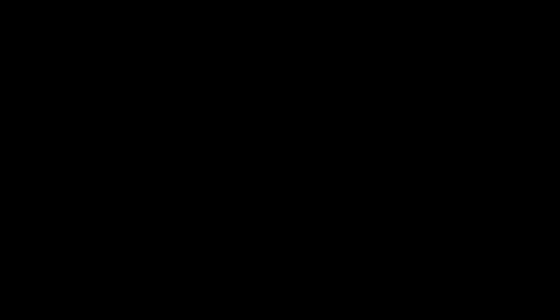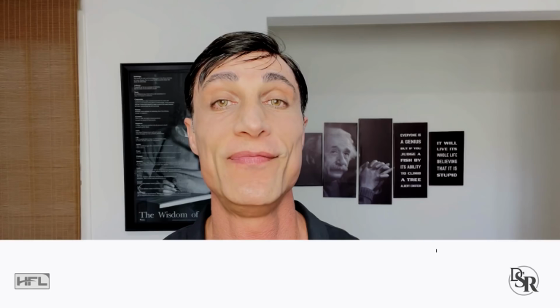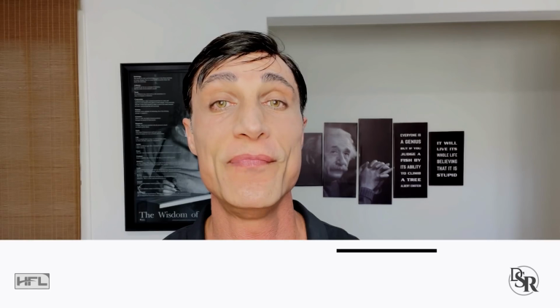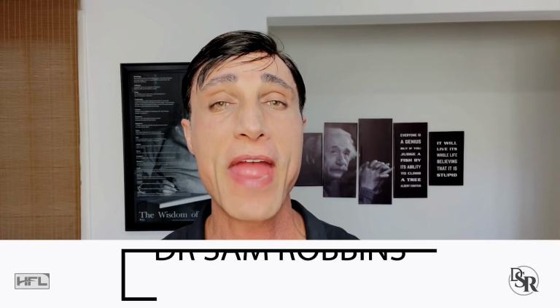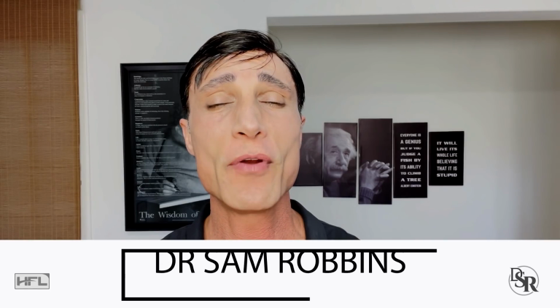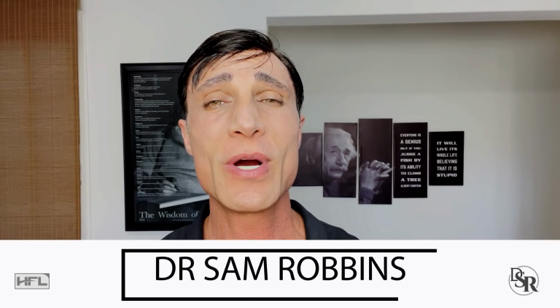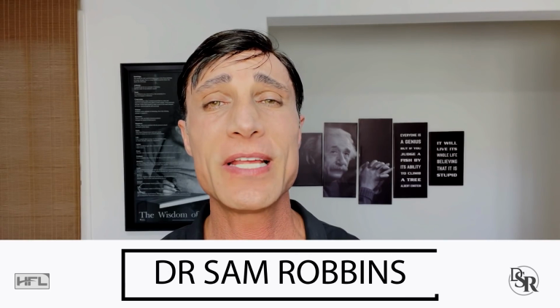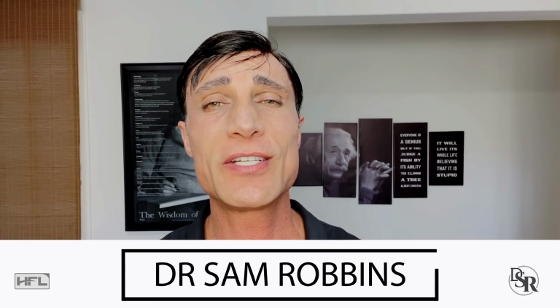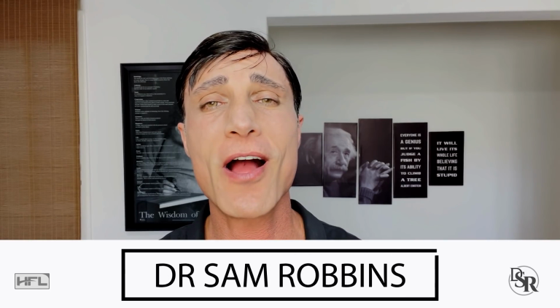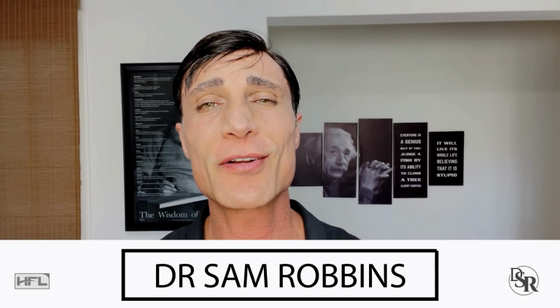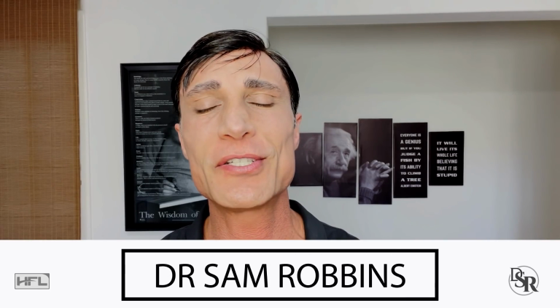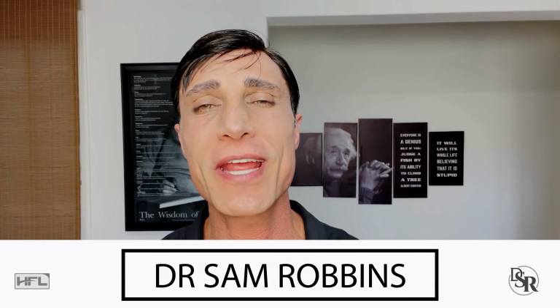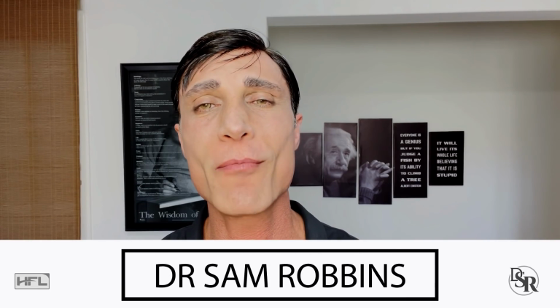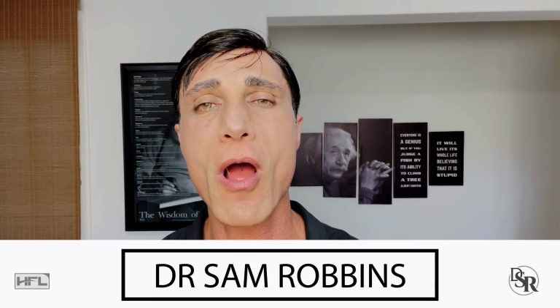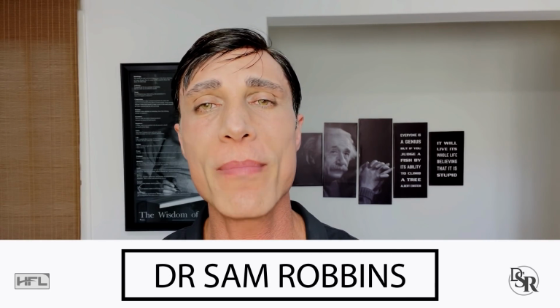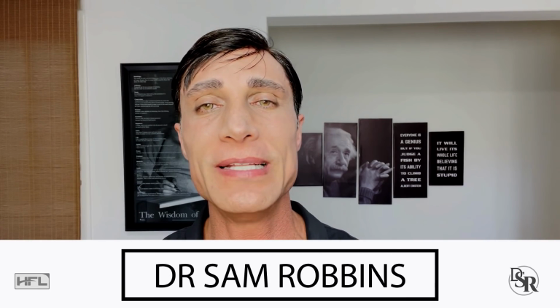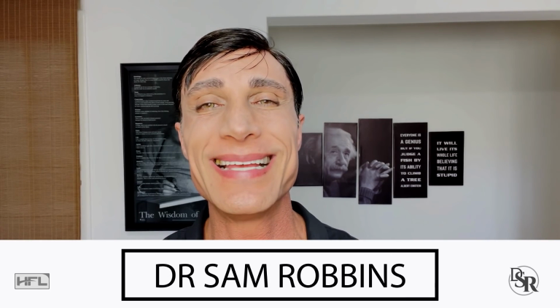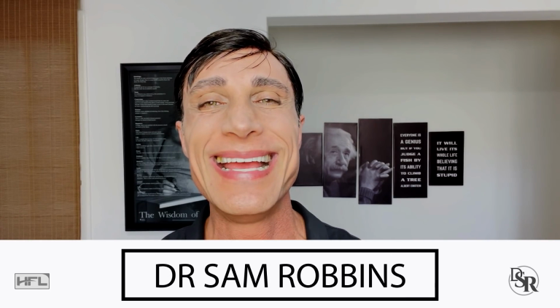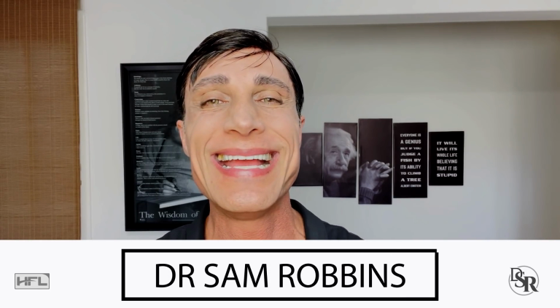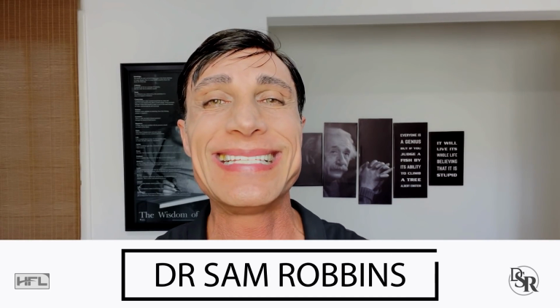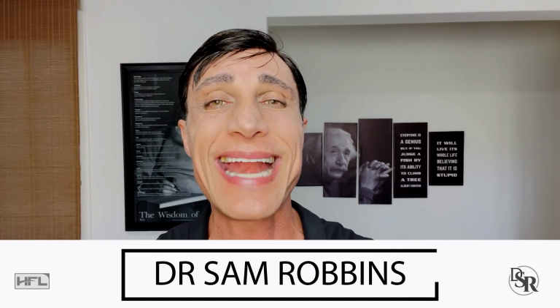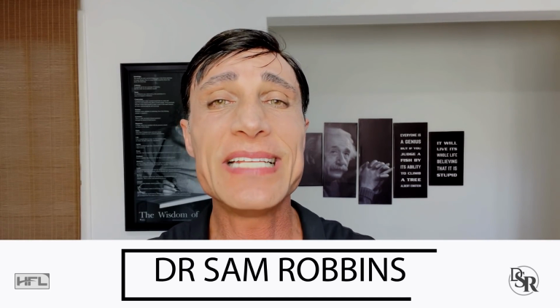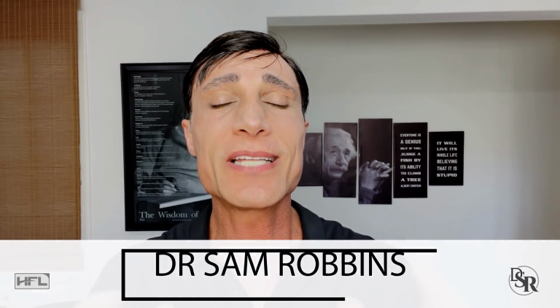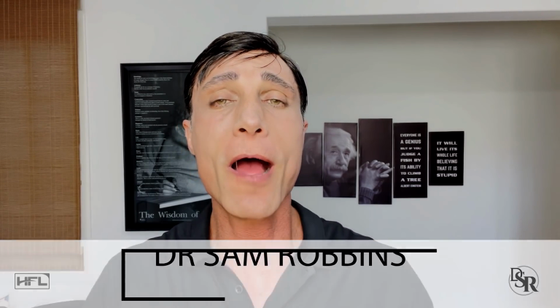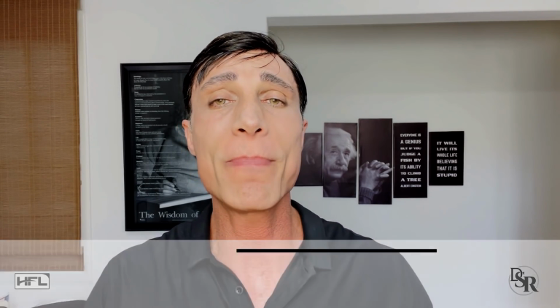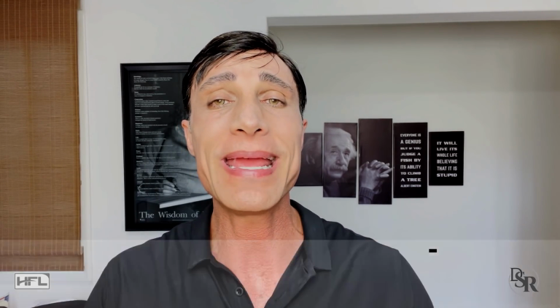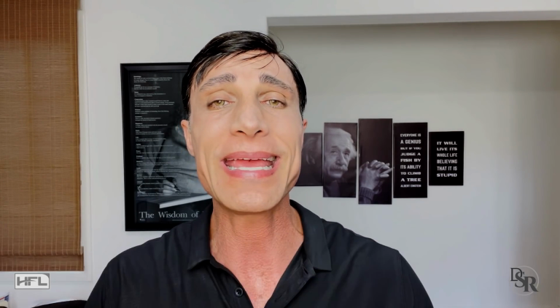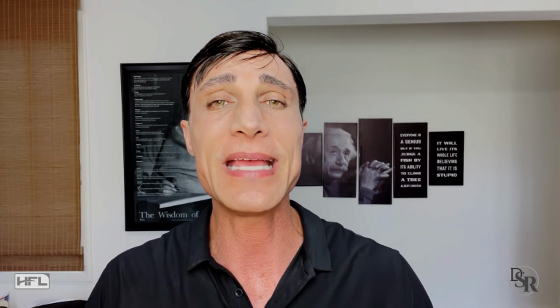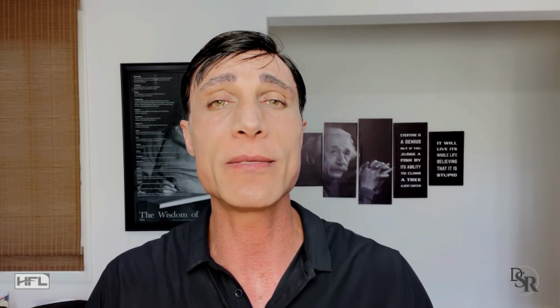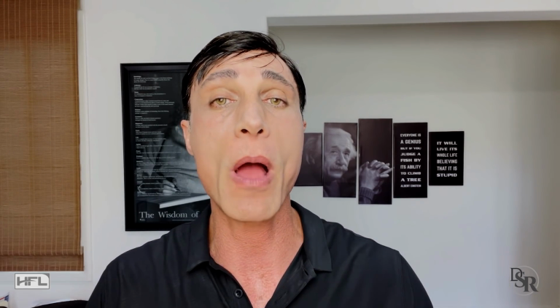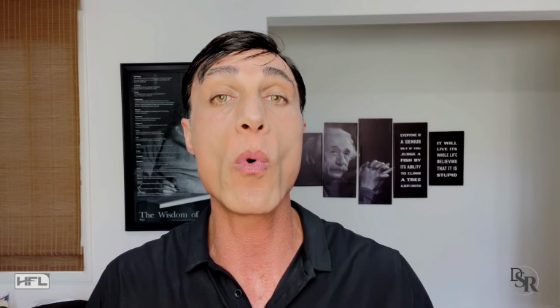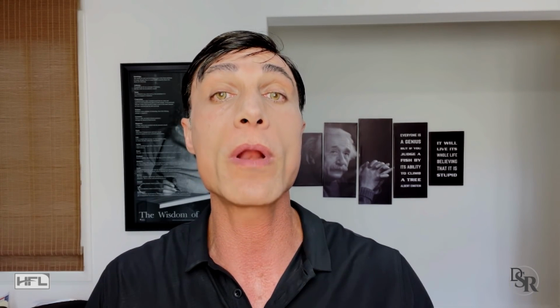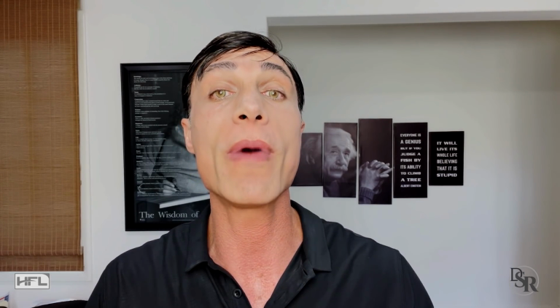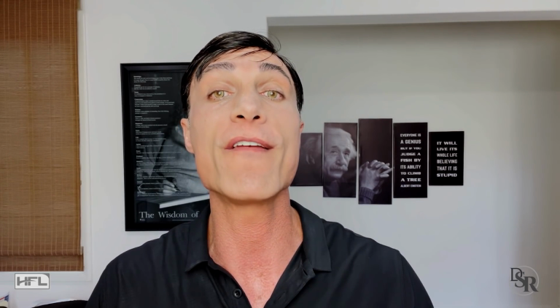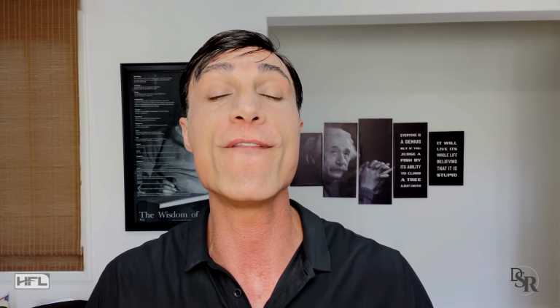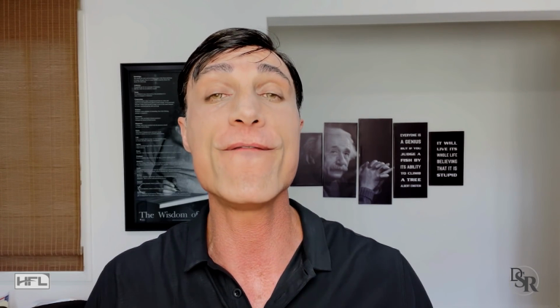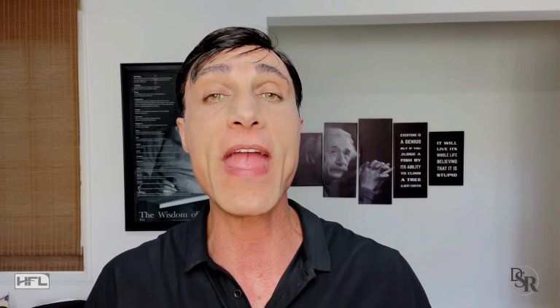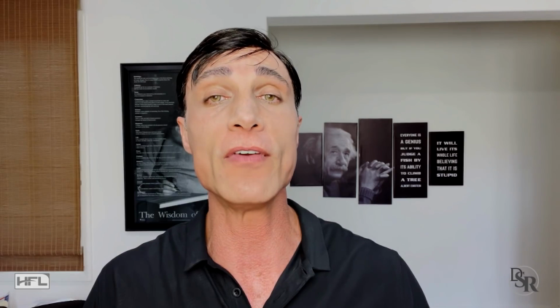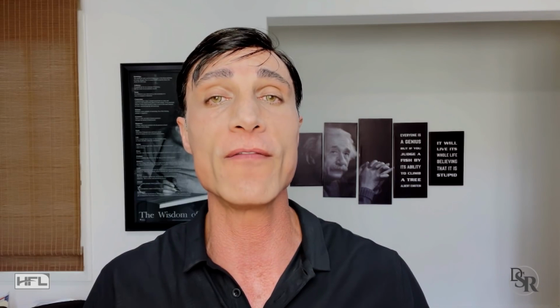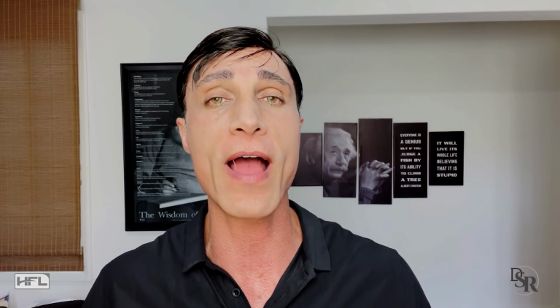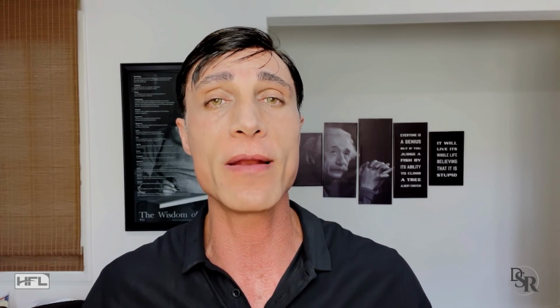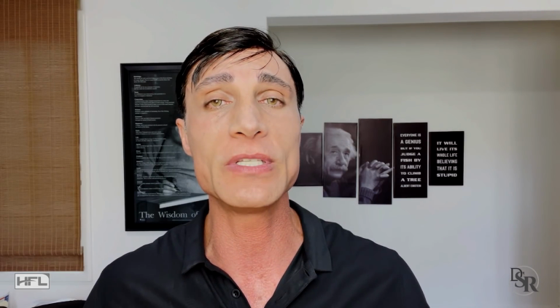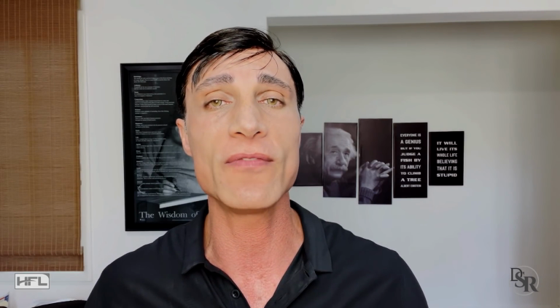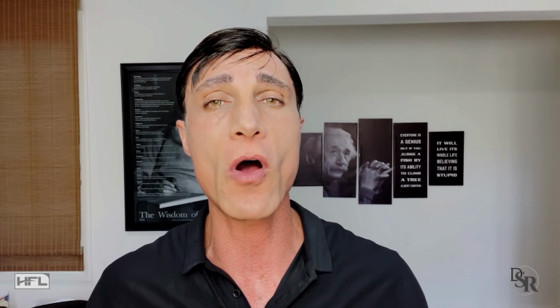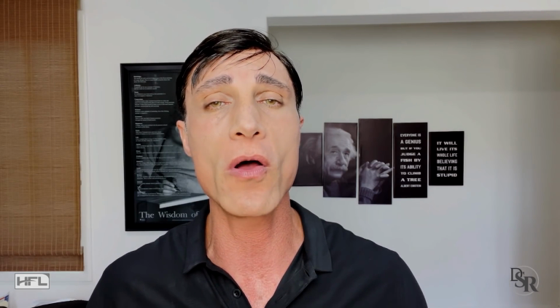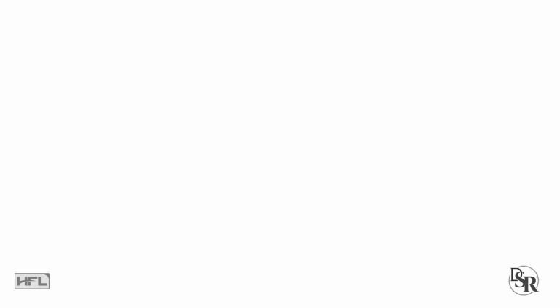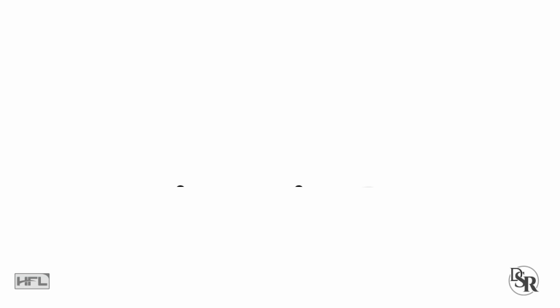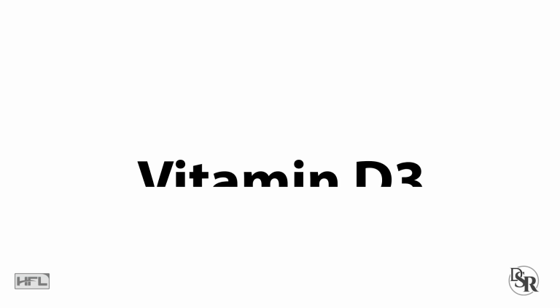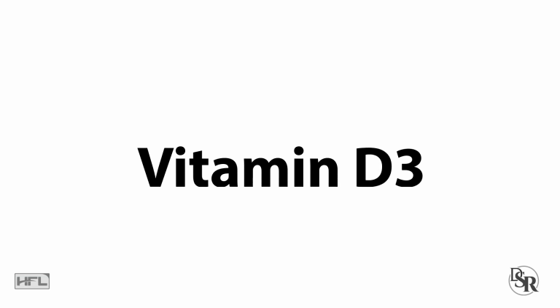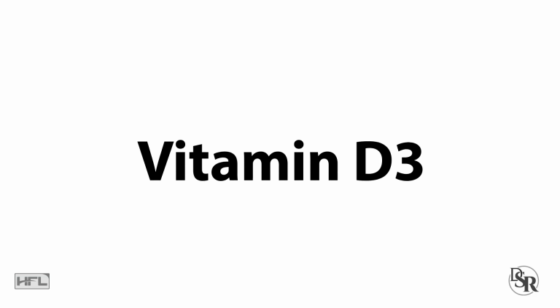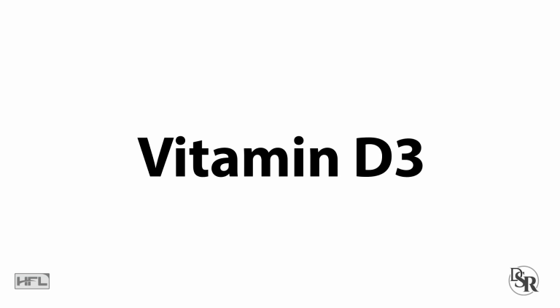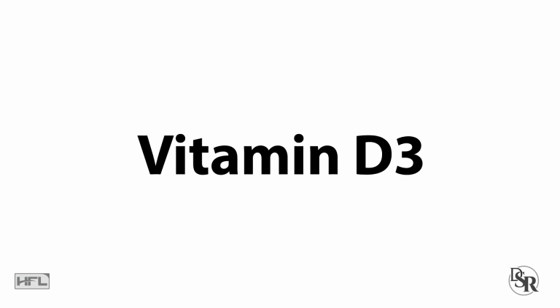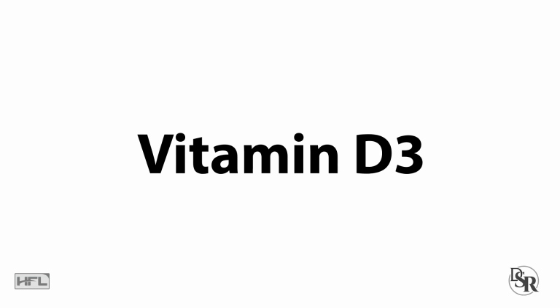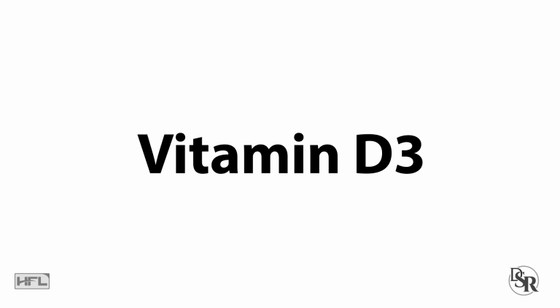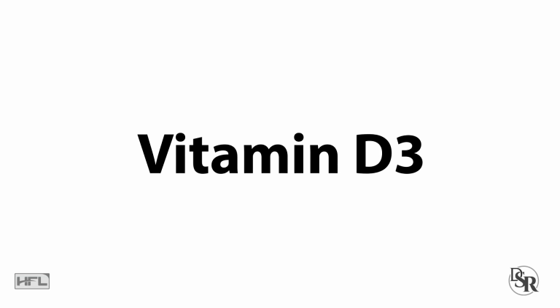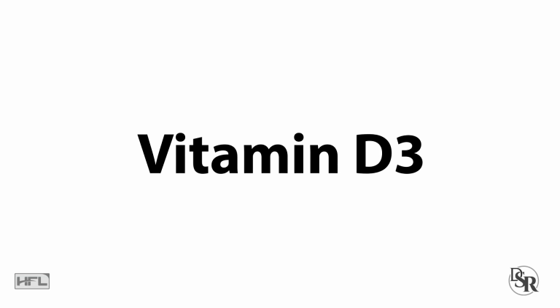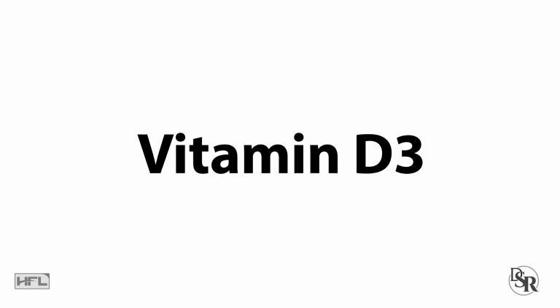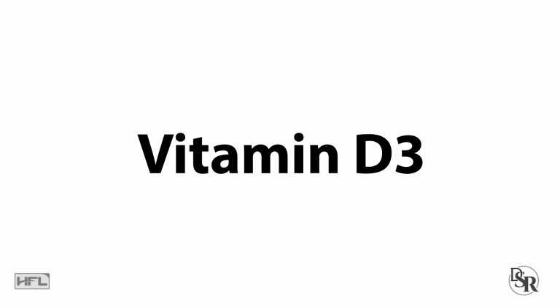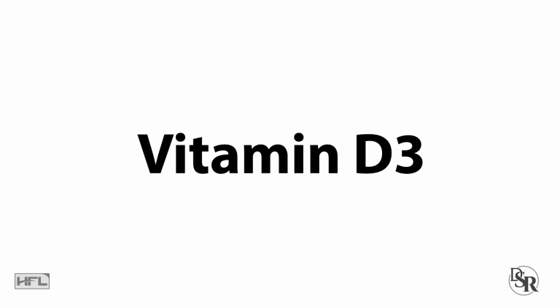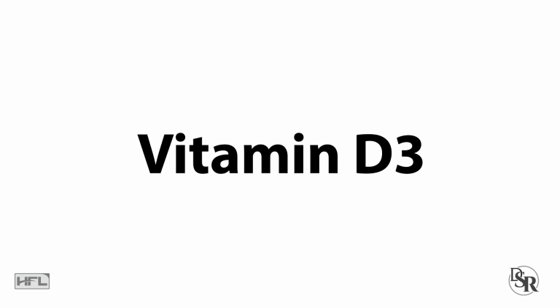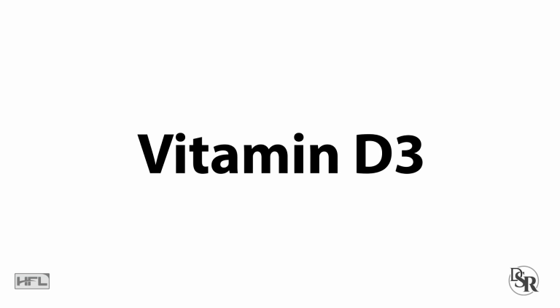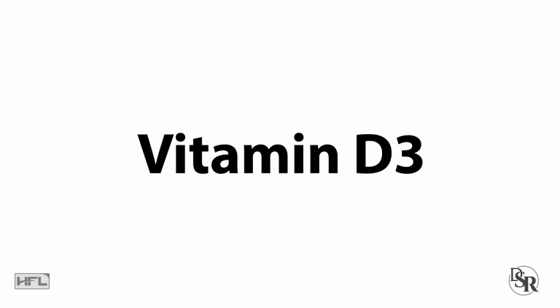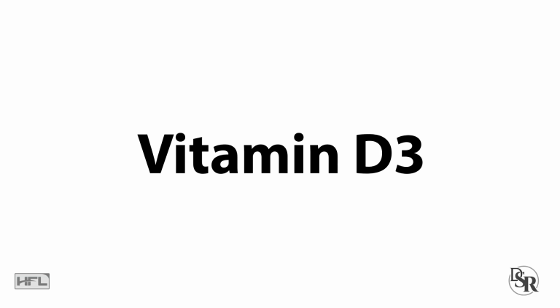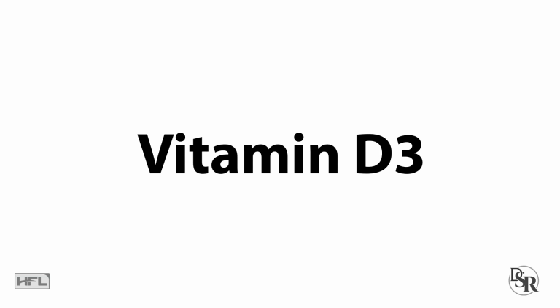Hey everyone, it's Dr. Sam Robbins. Today's topic is about one of my favorite vitamins of all — vitamin D, more specifically D3.